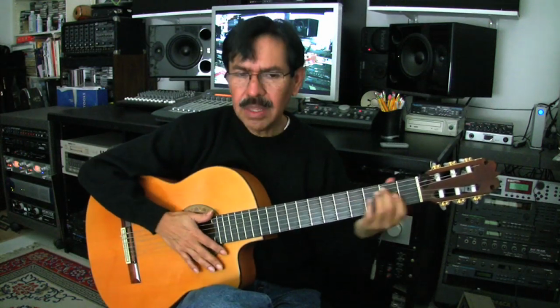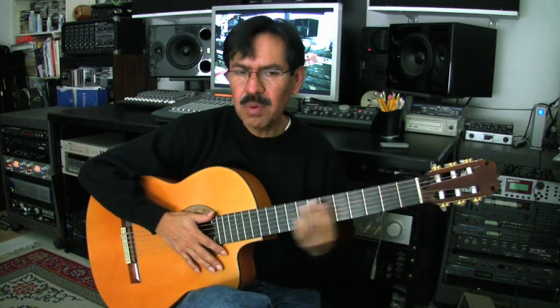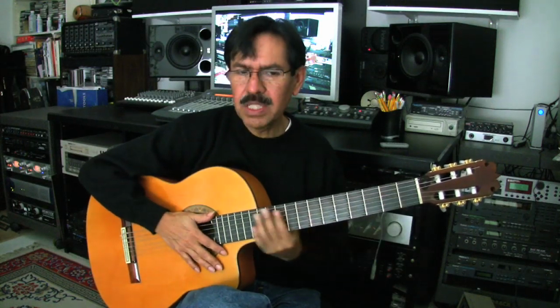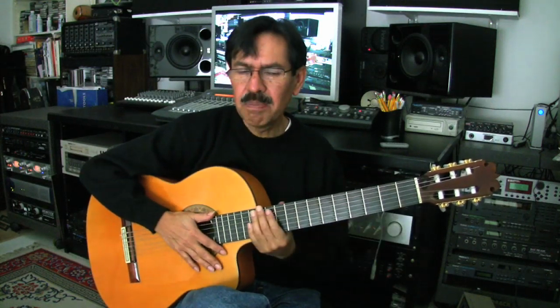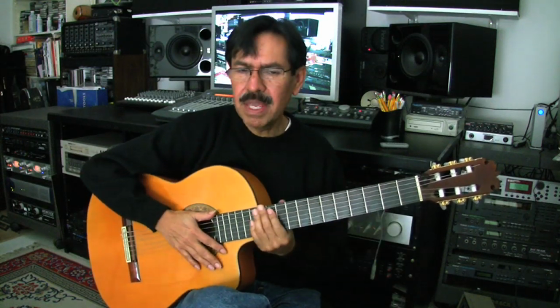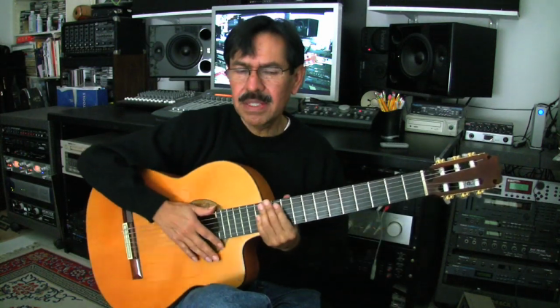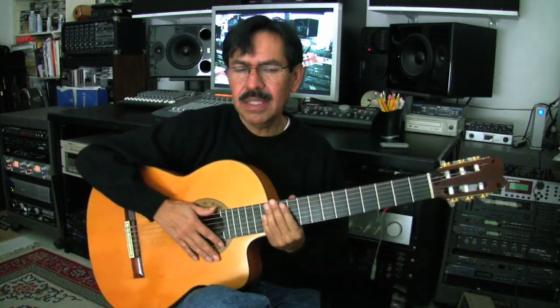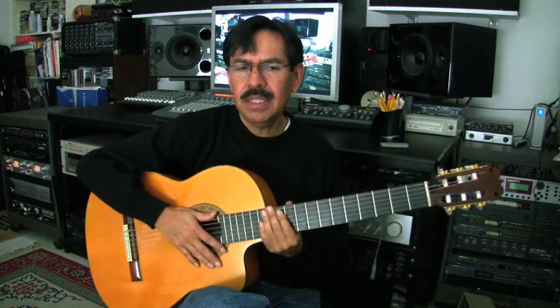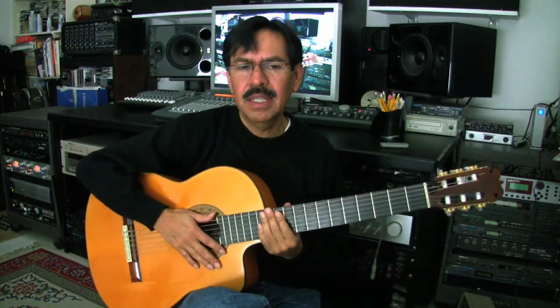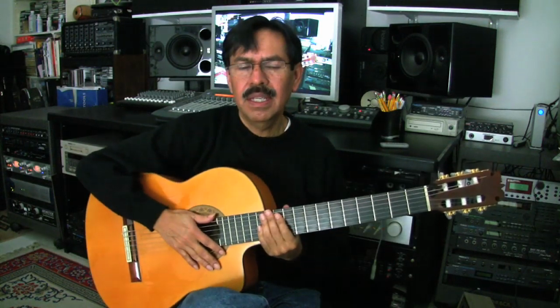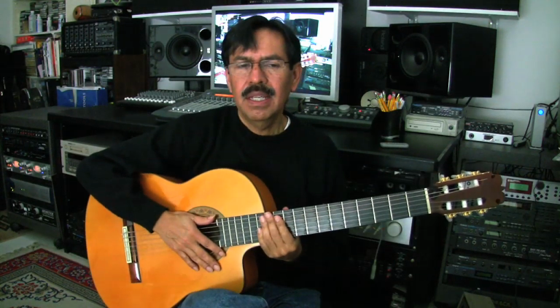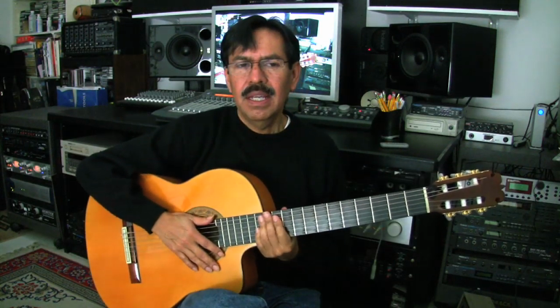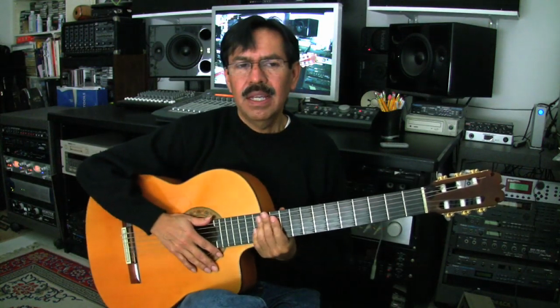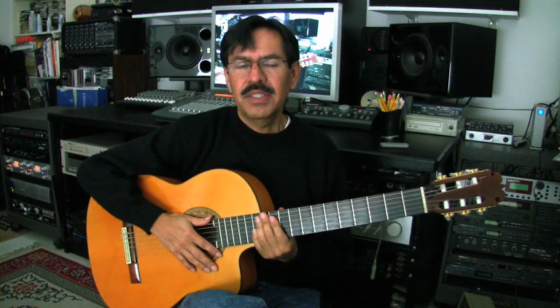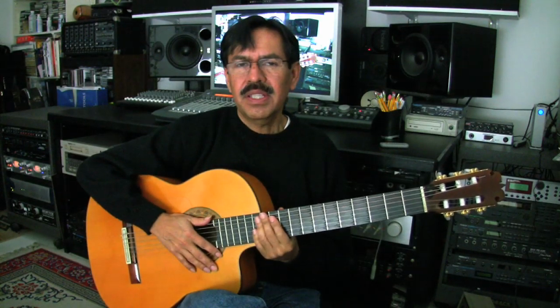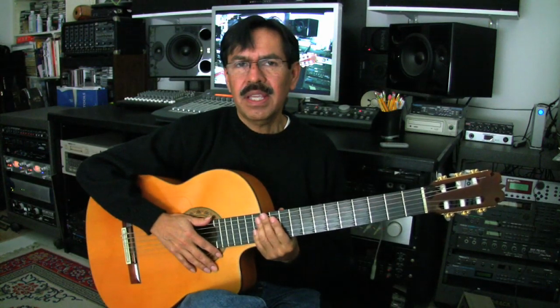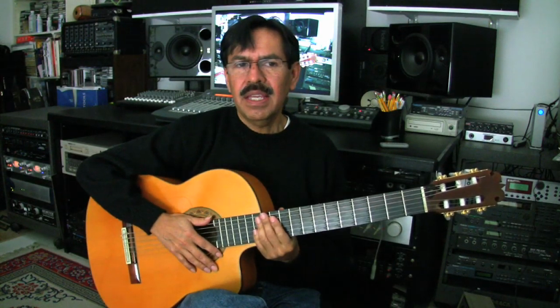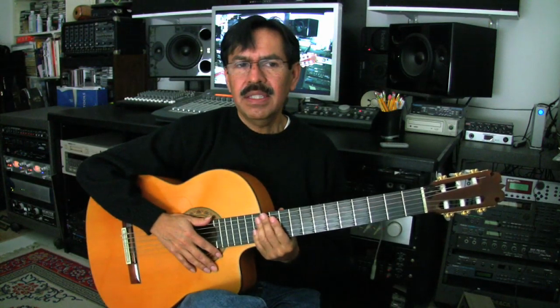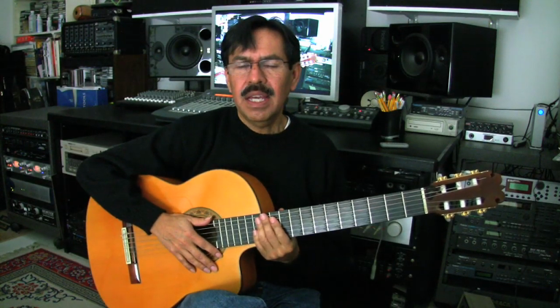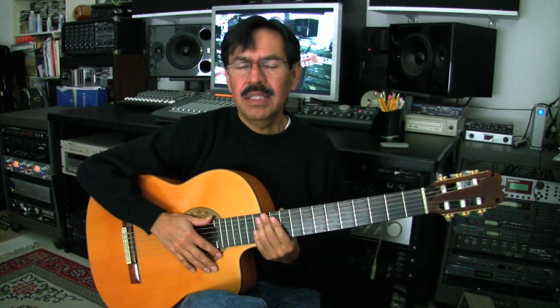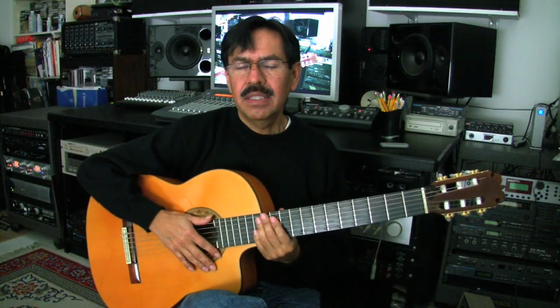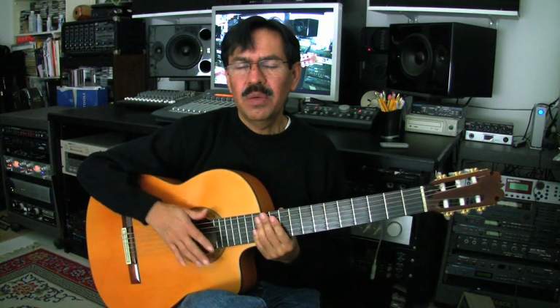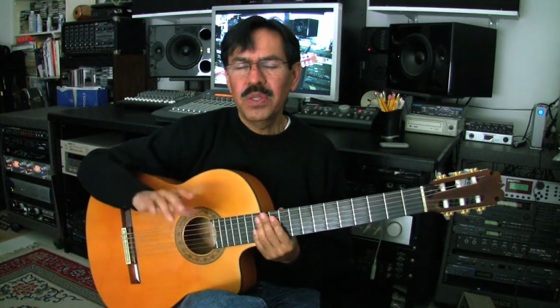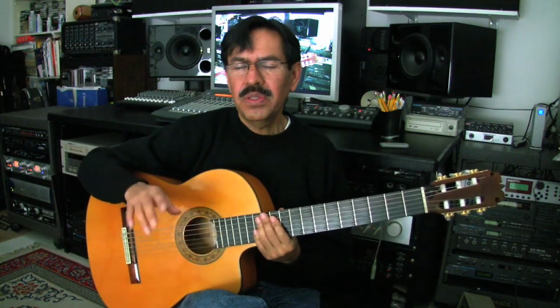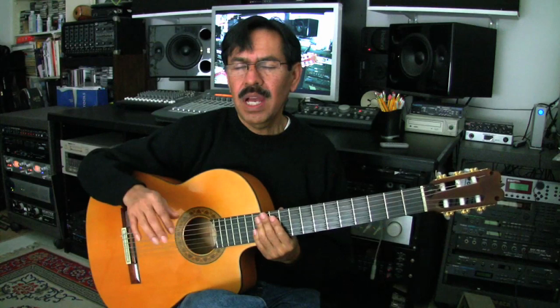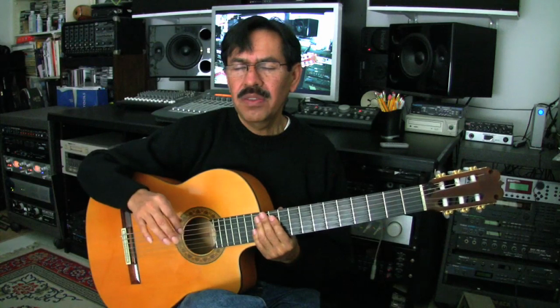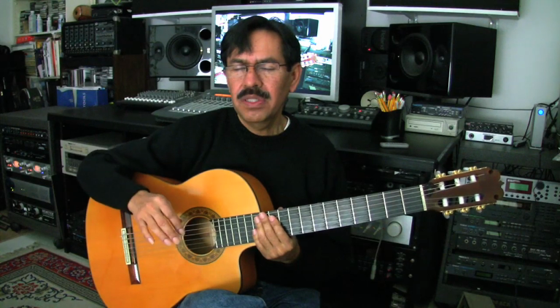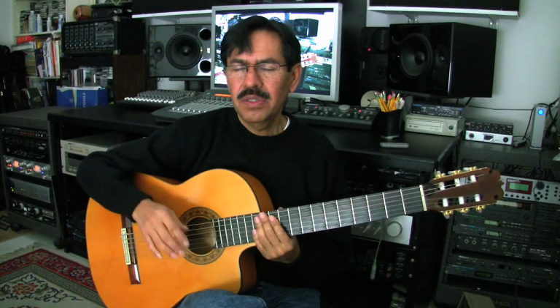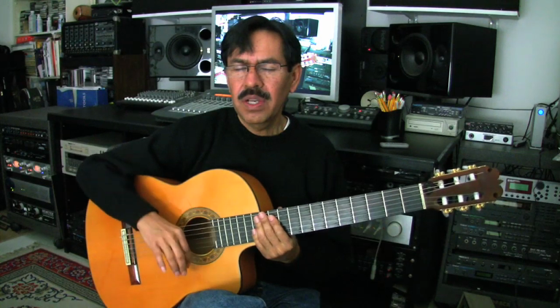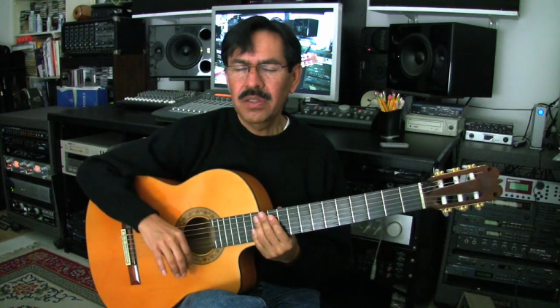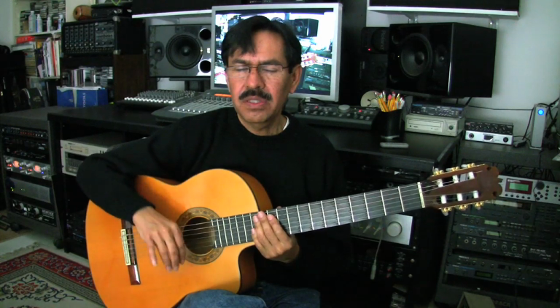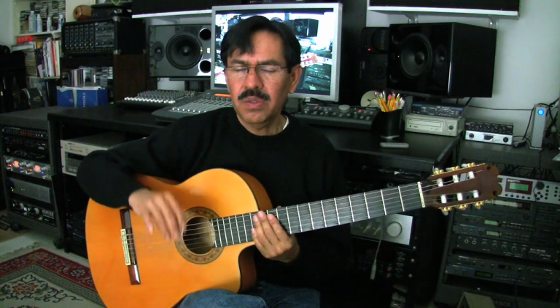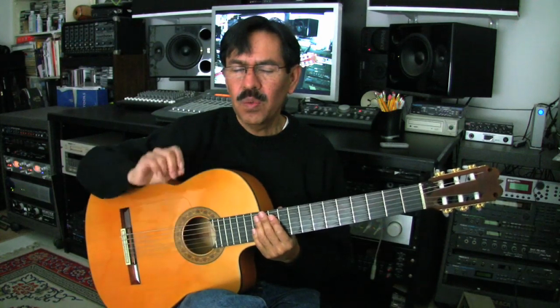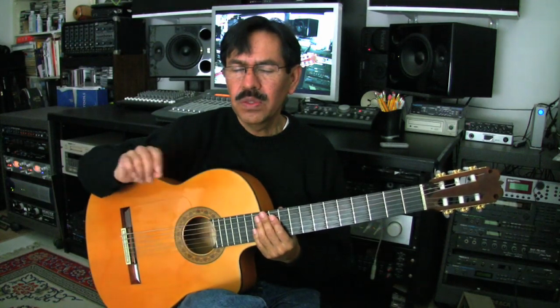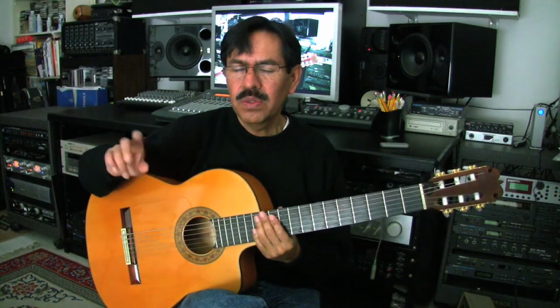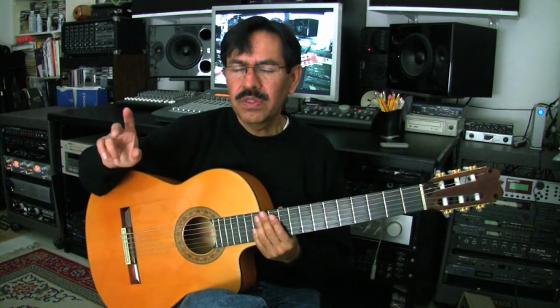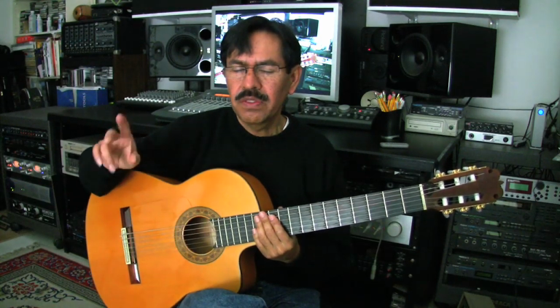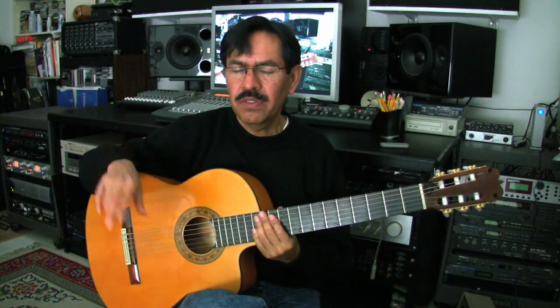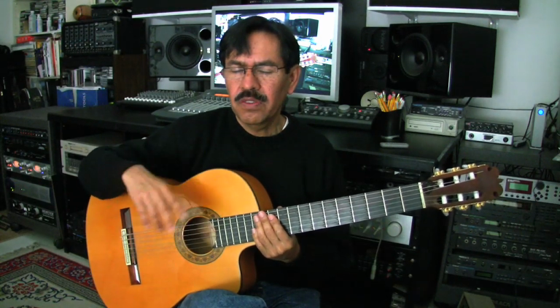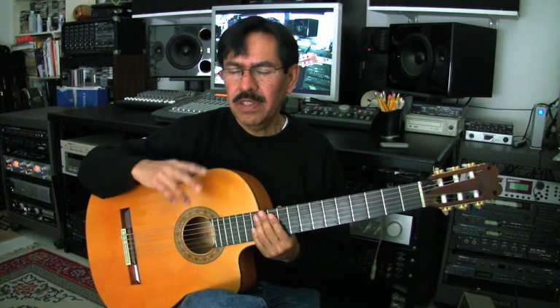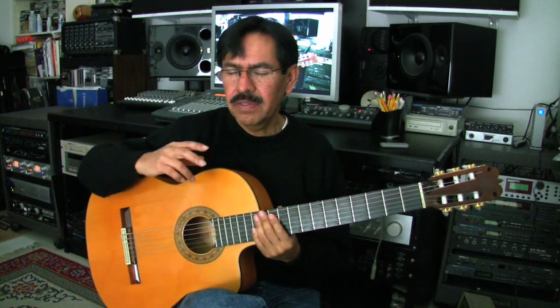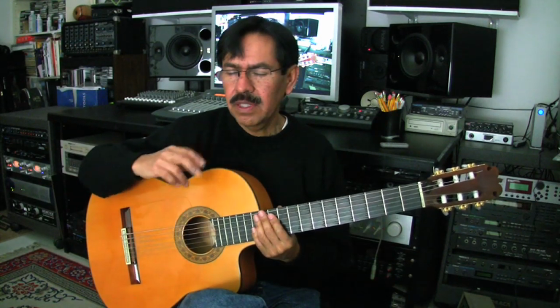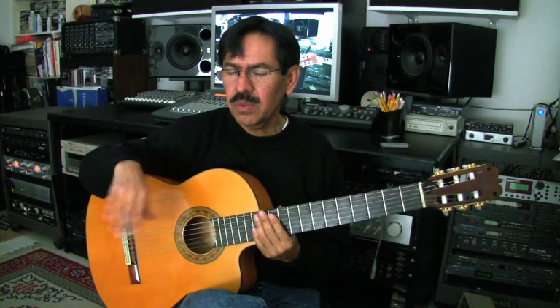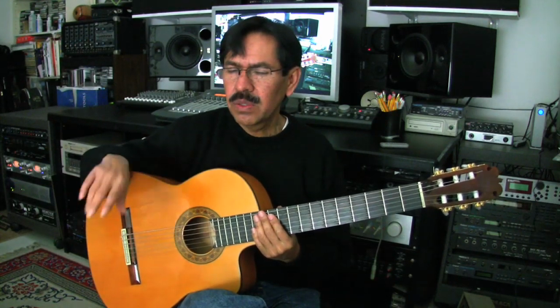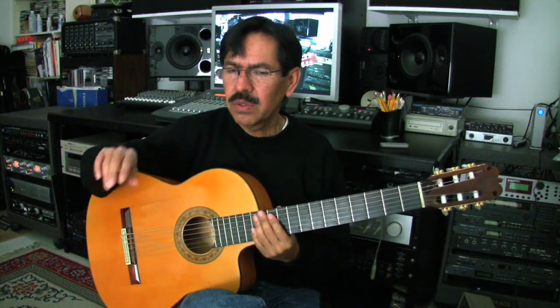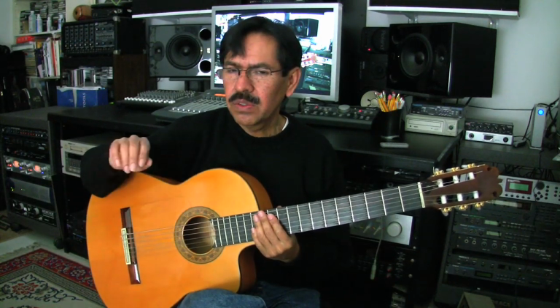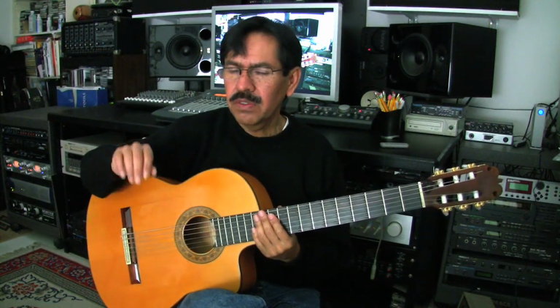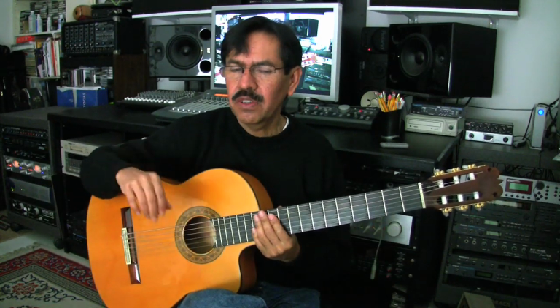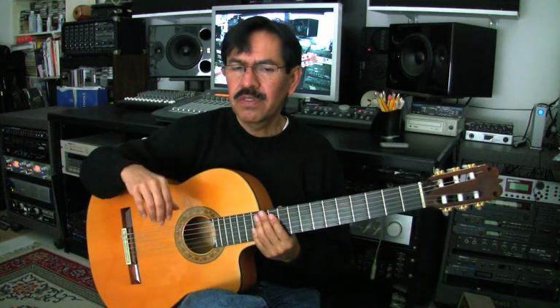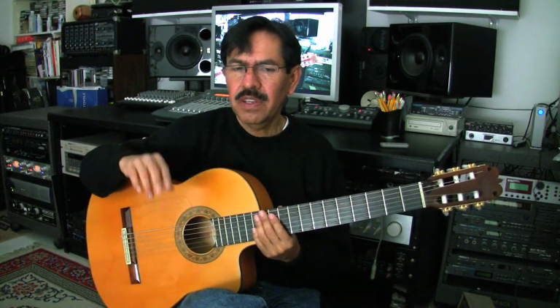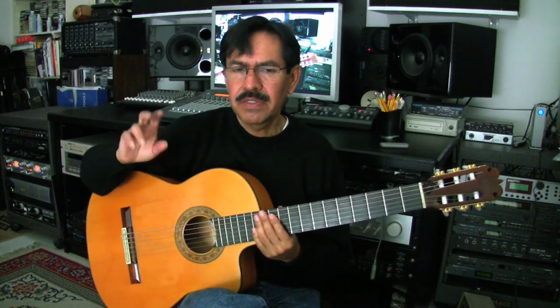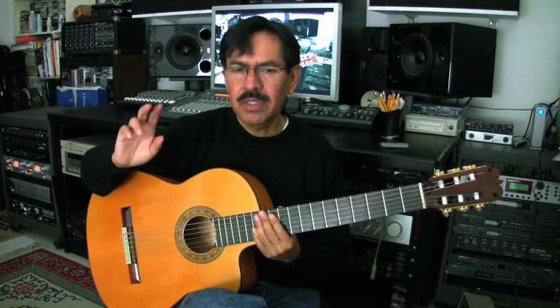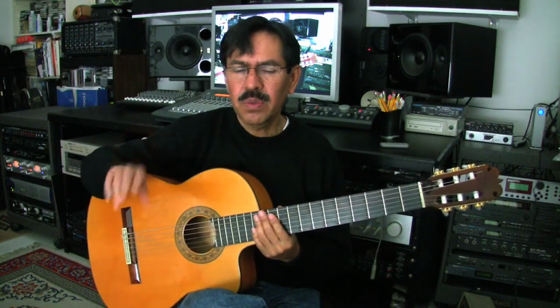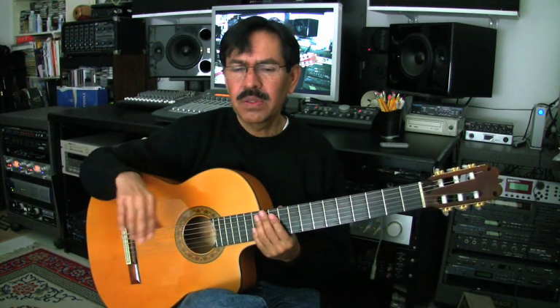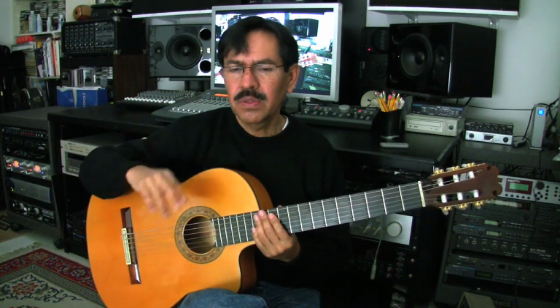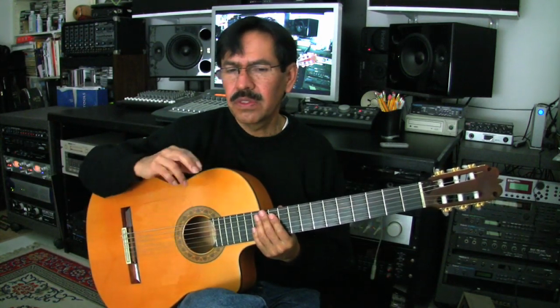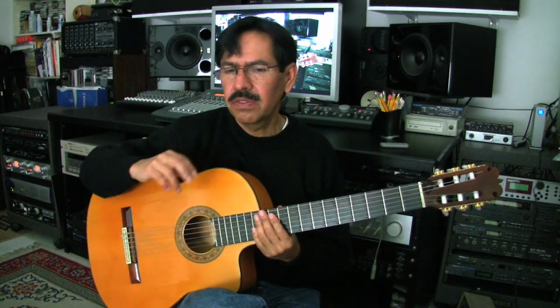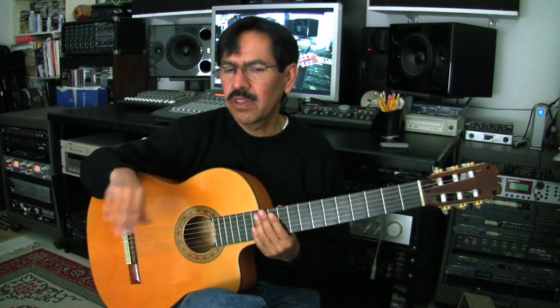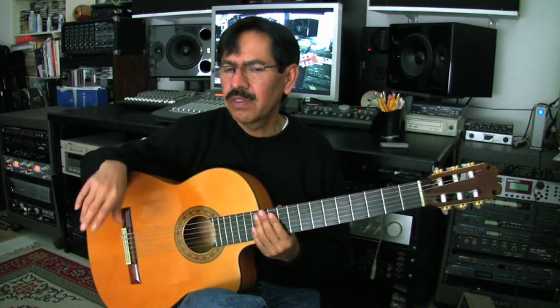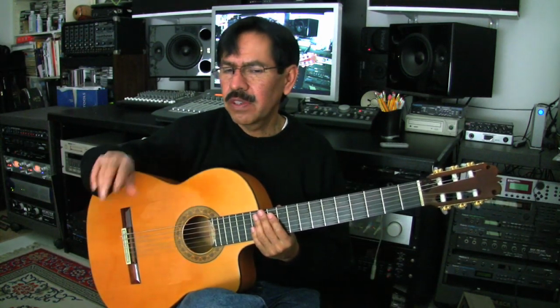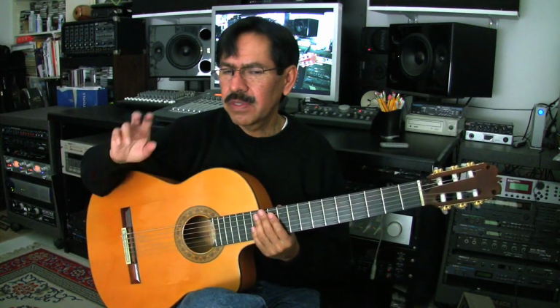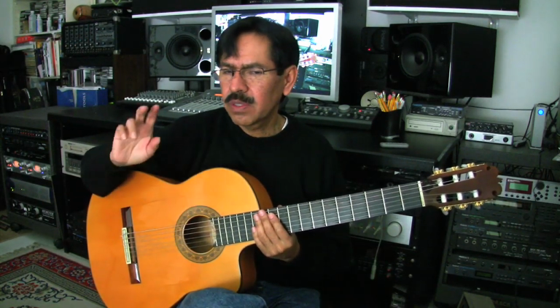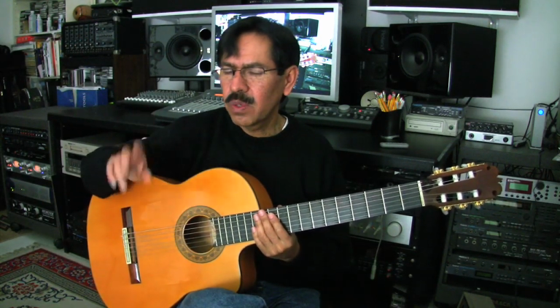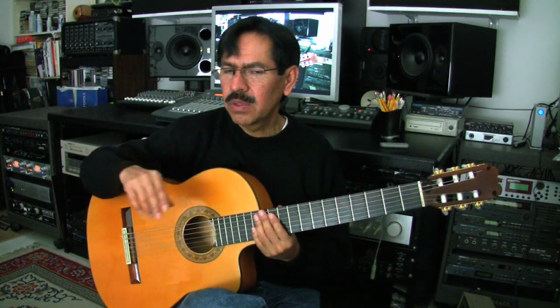That was the basic 6/8, and the way you count it is one, two, three, four, five, six — one, two, three, four, five, six — one.